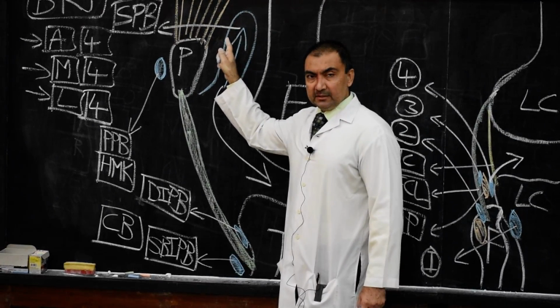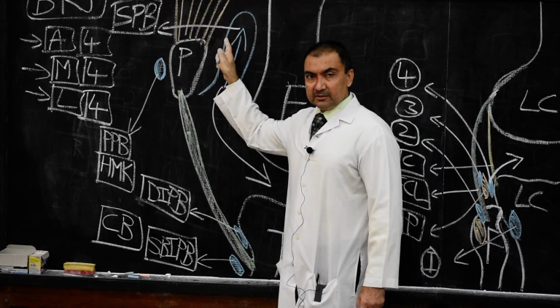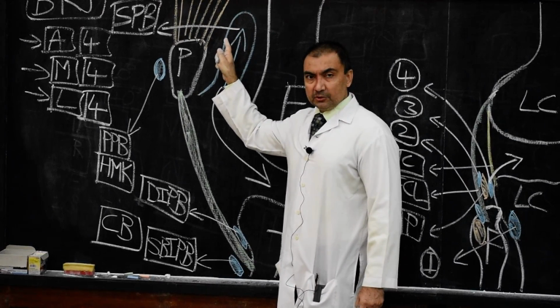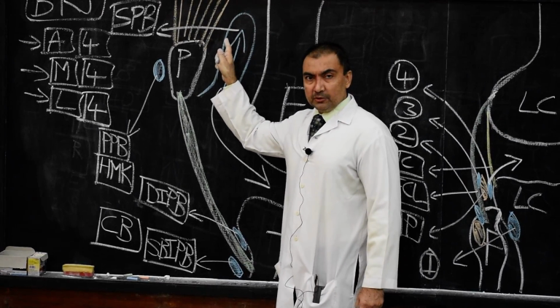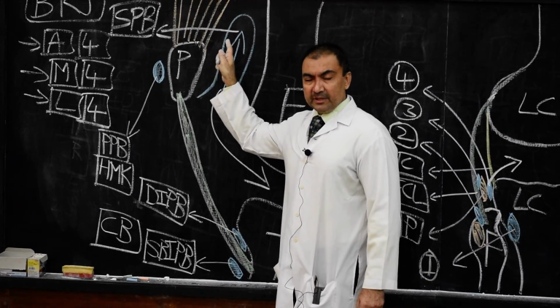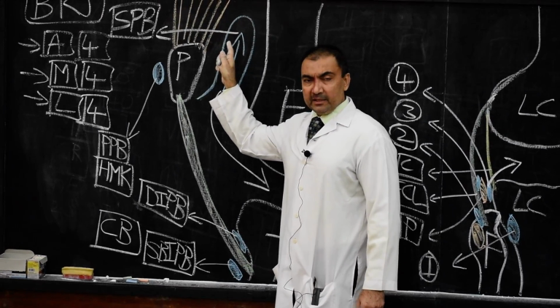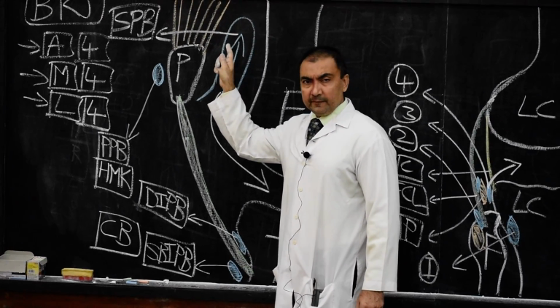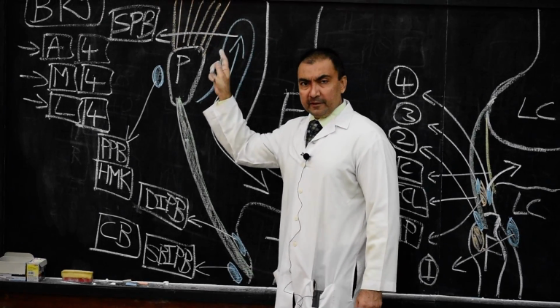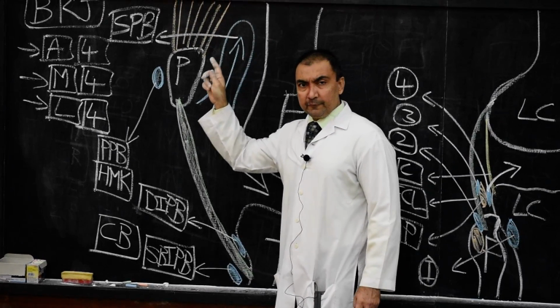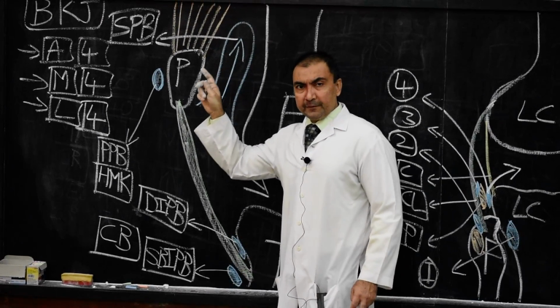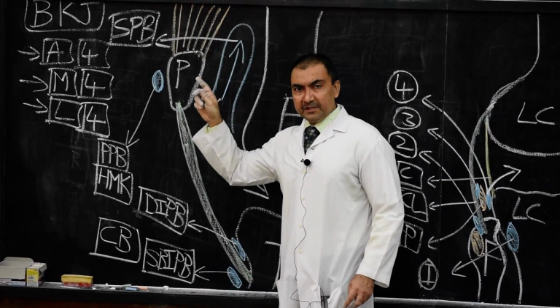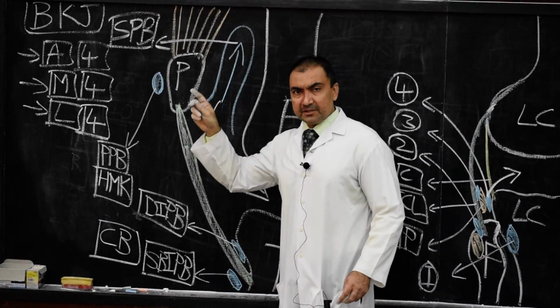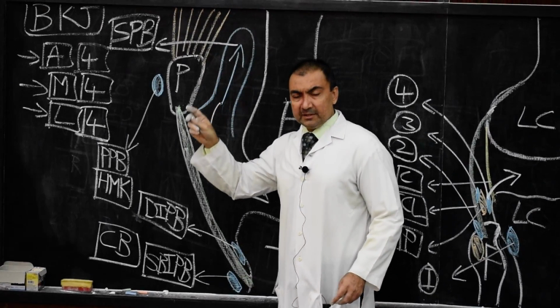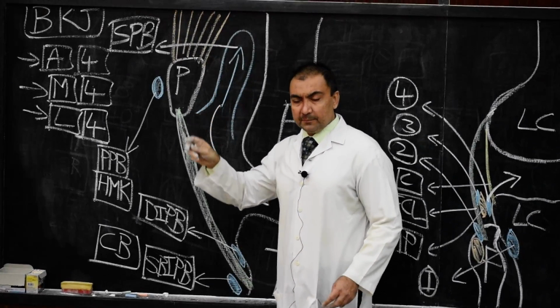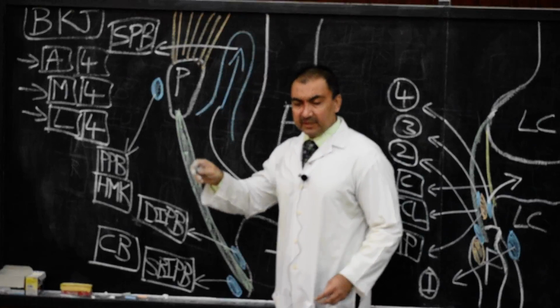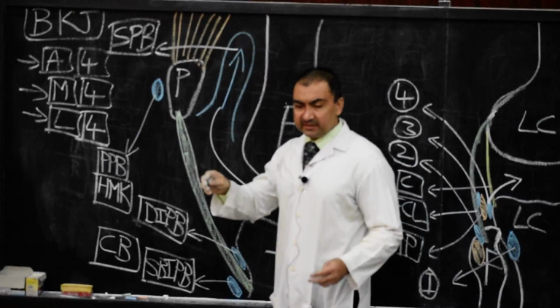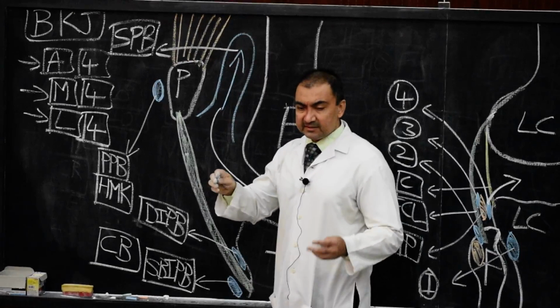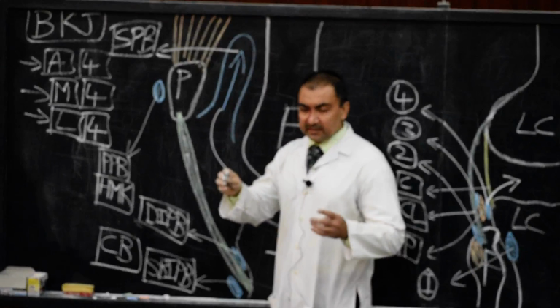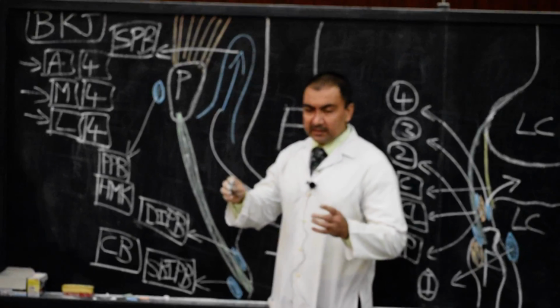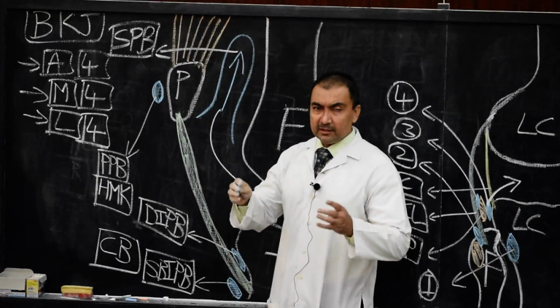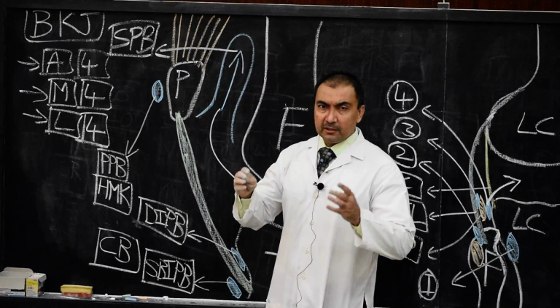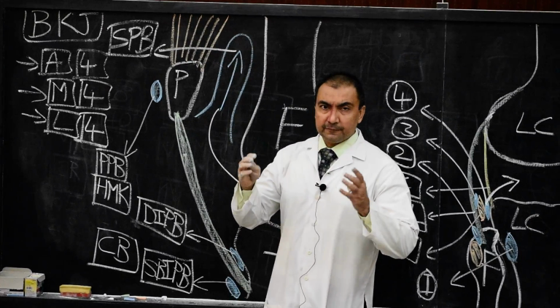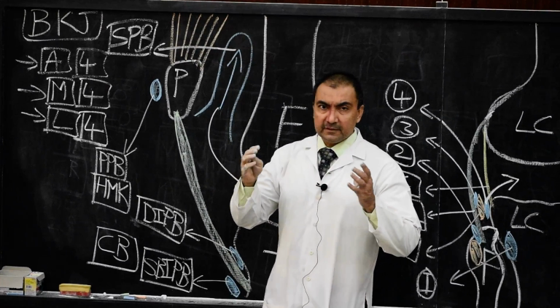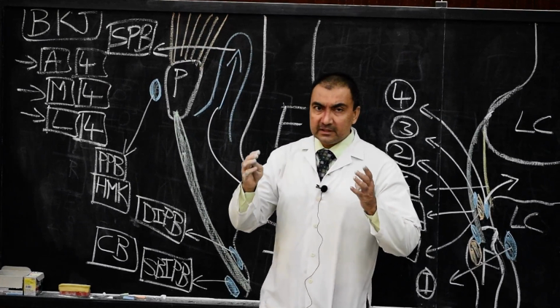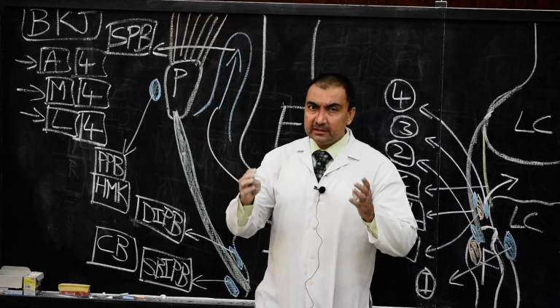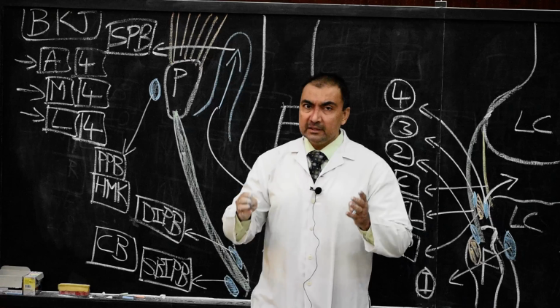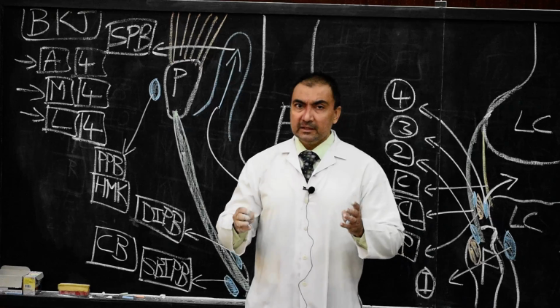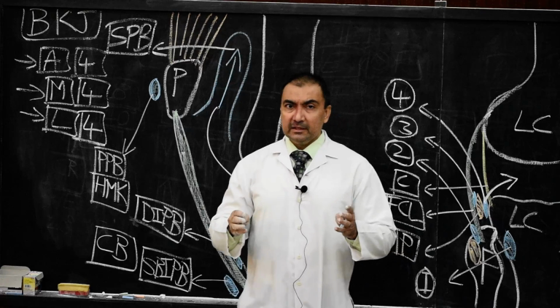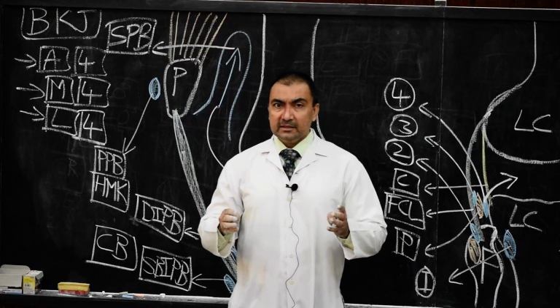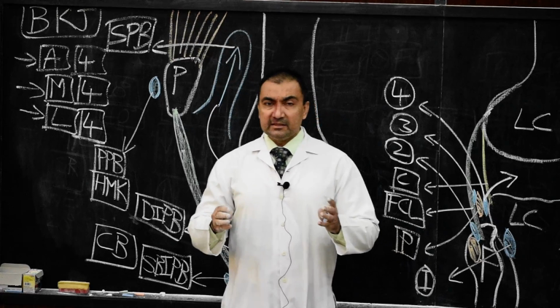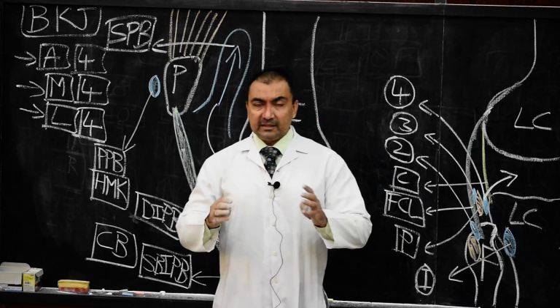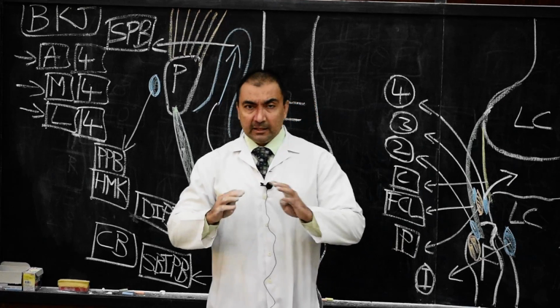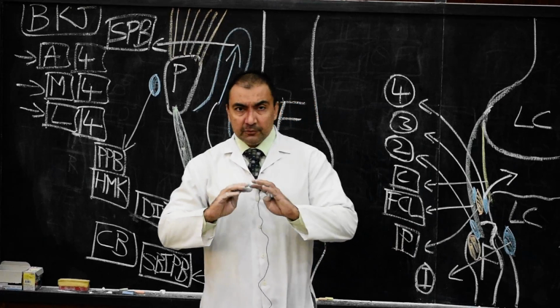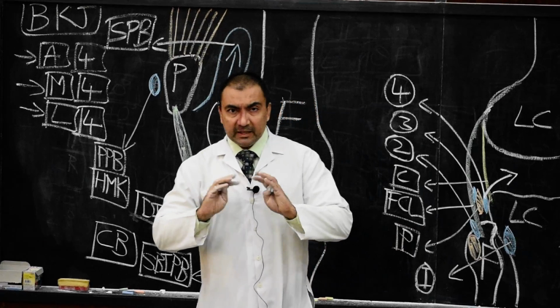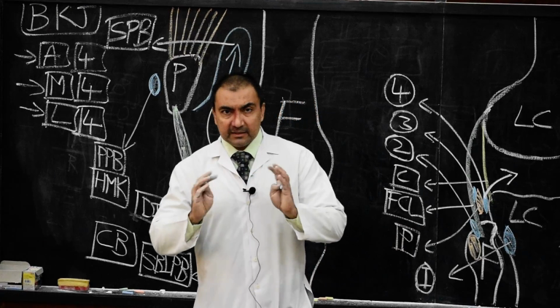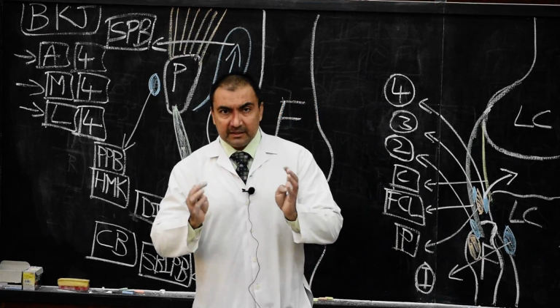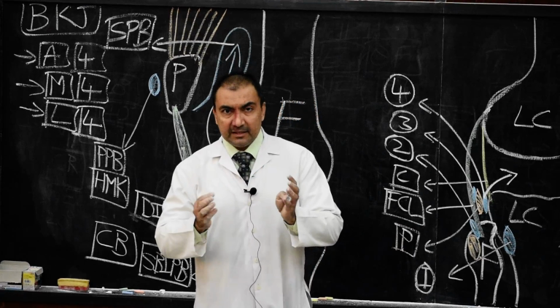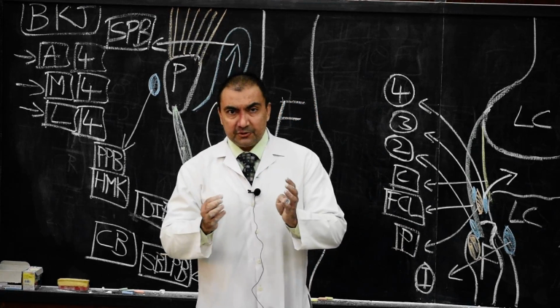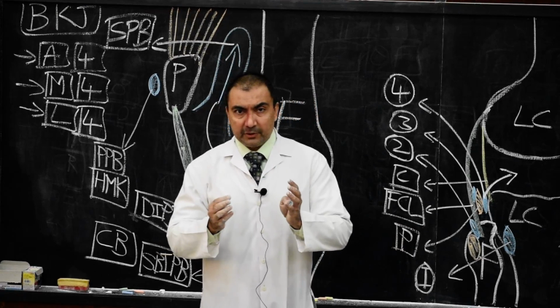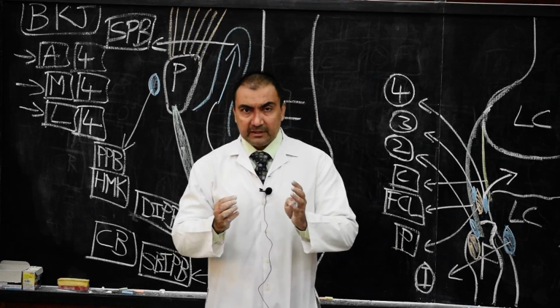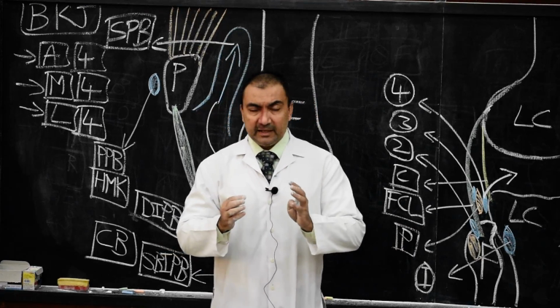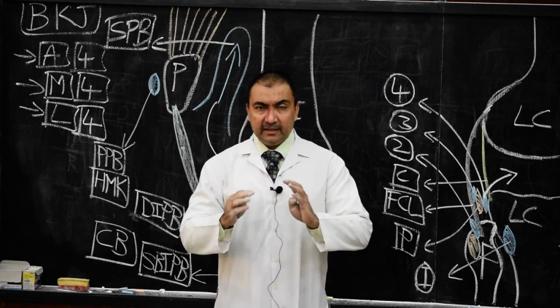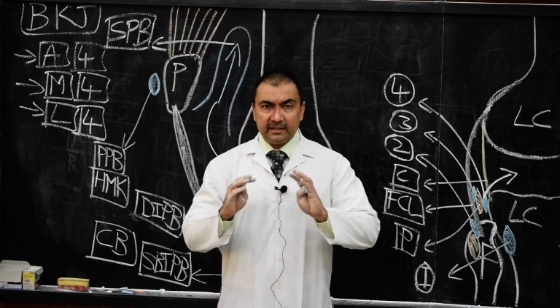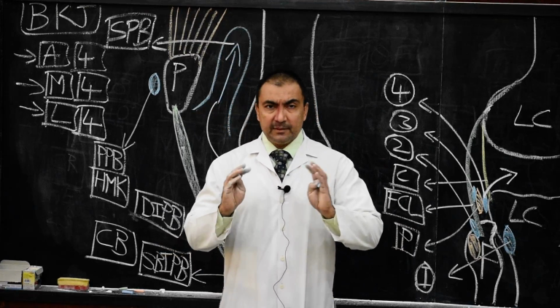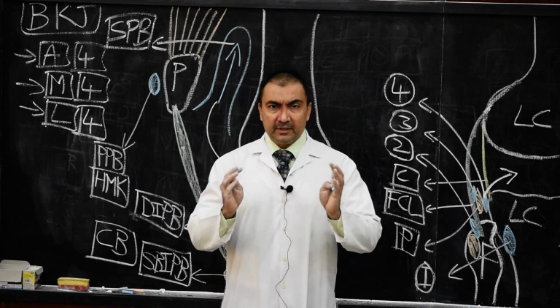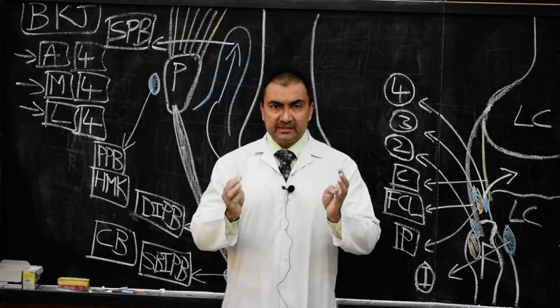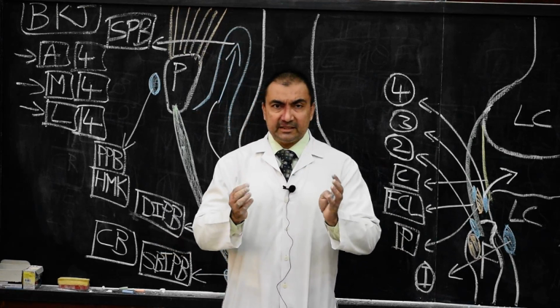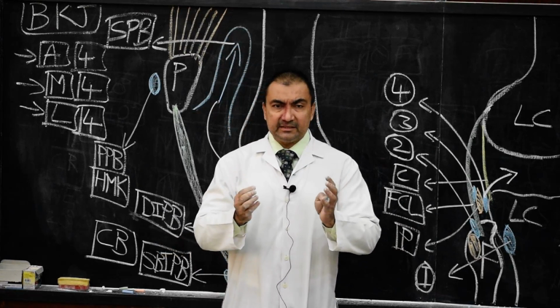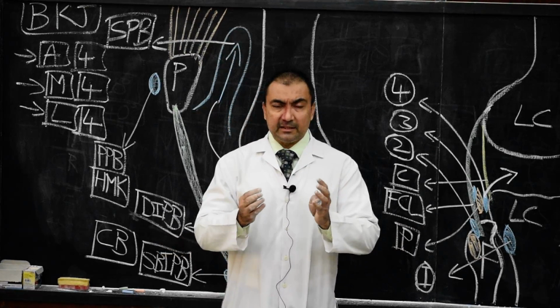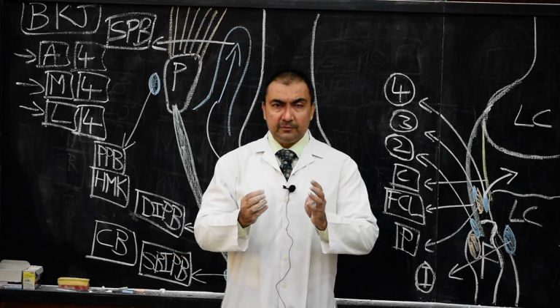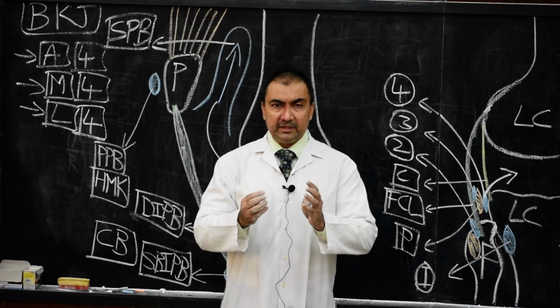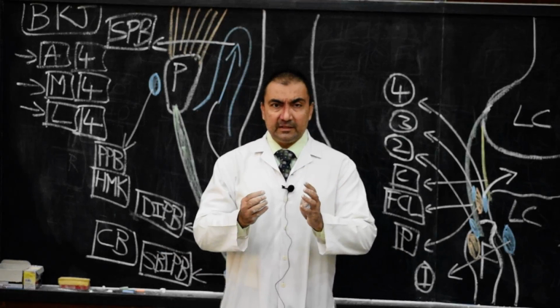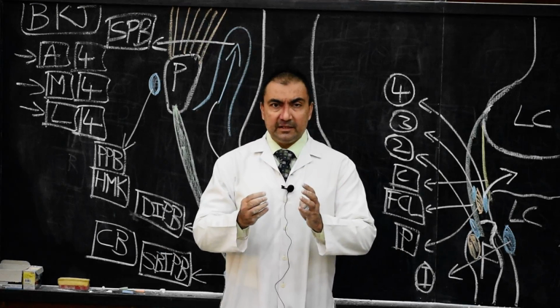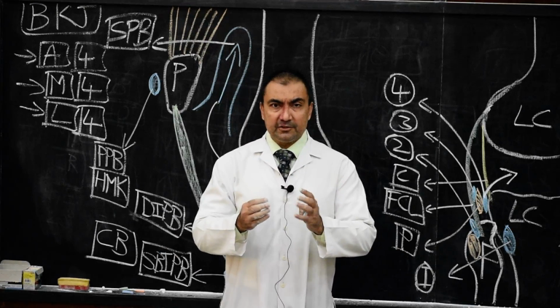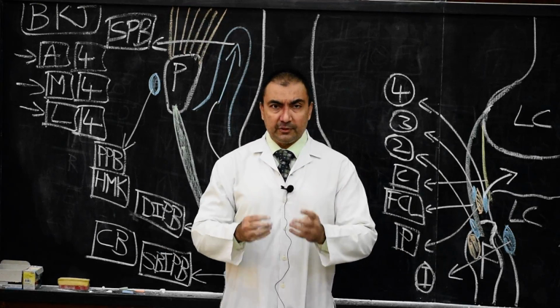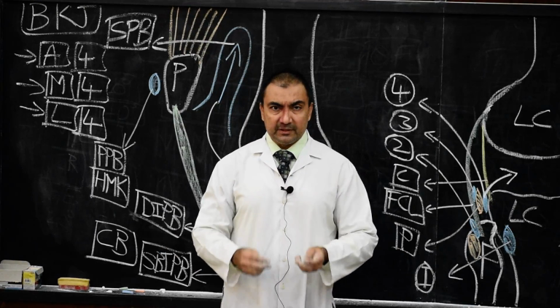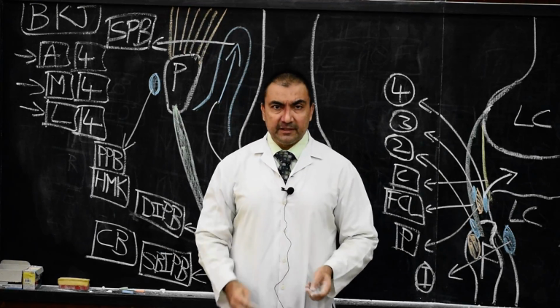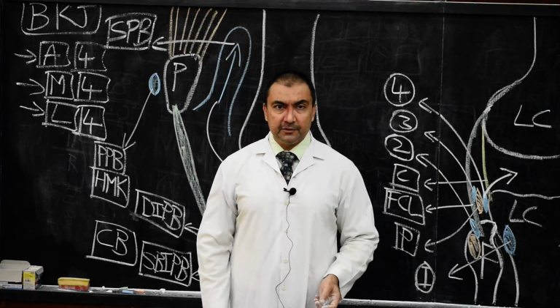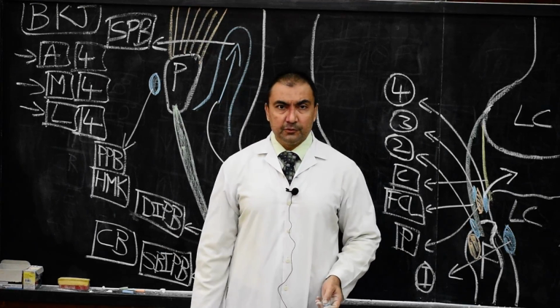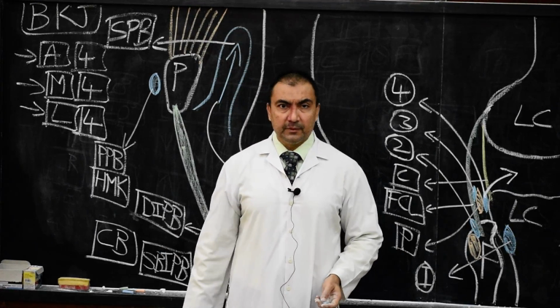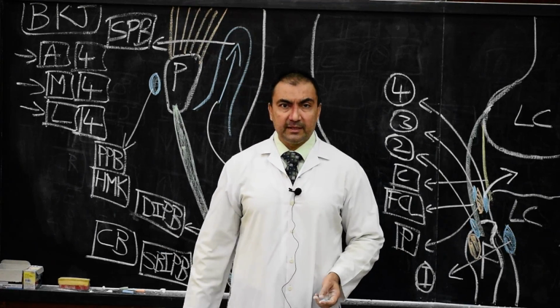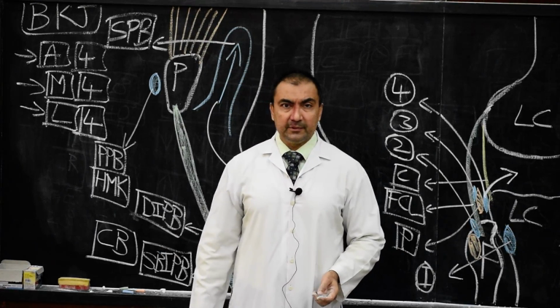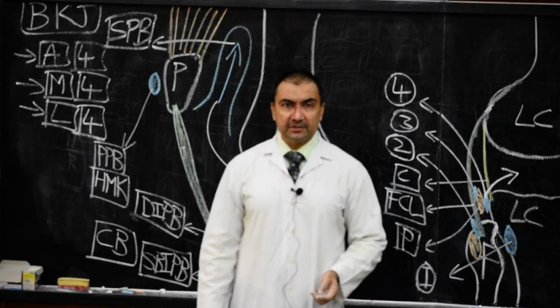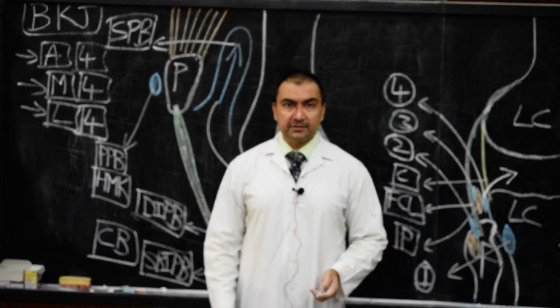Here we have finished discussing all the bursae surrounding the knee joint — the entire bursa surrounding the knee joint. Thank you very much.